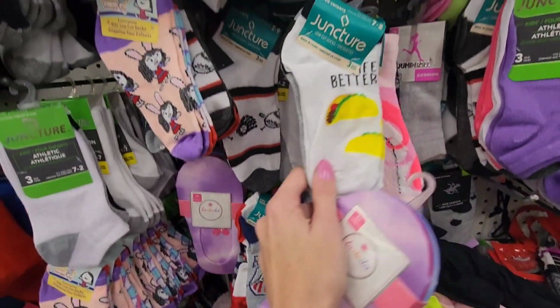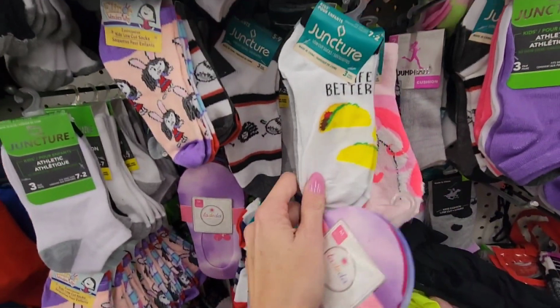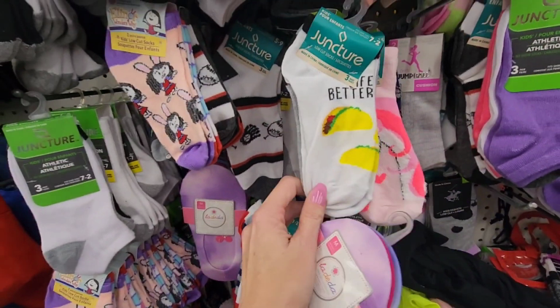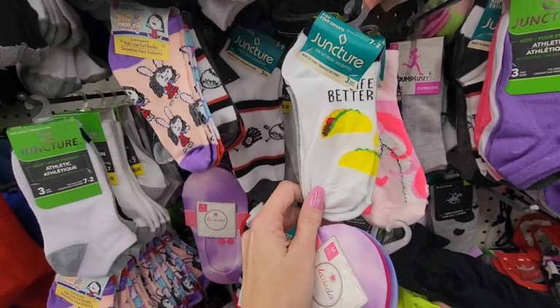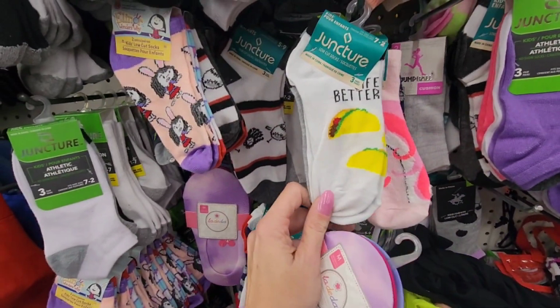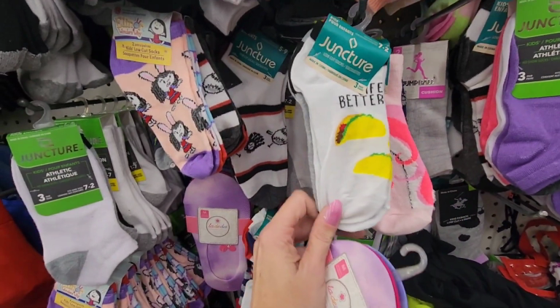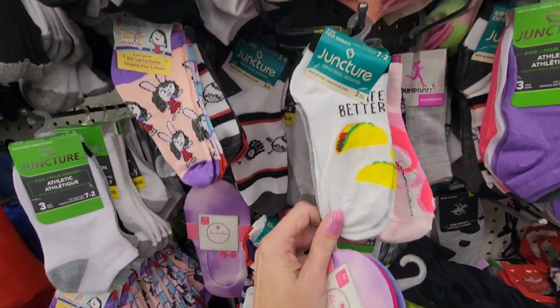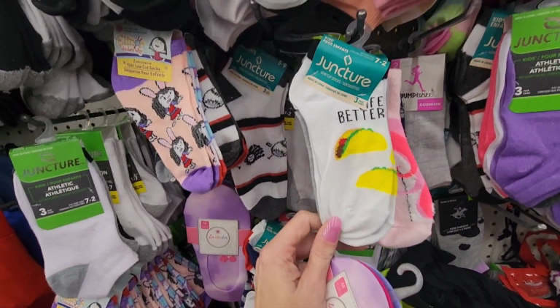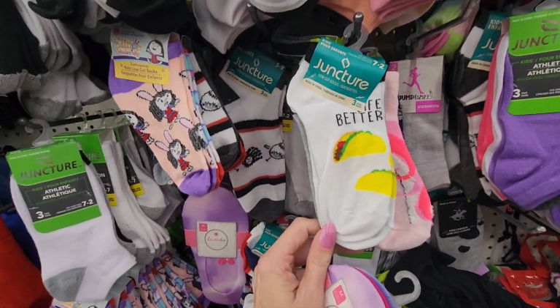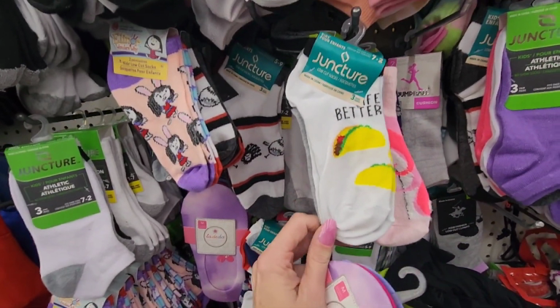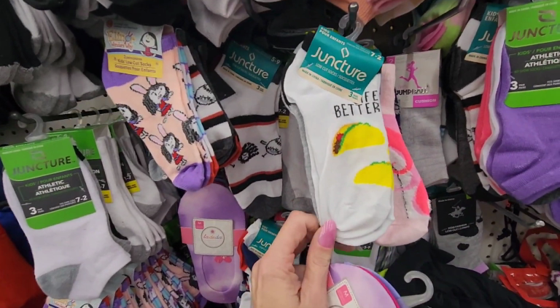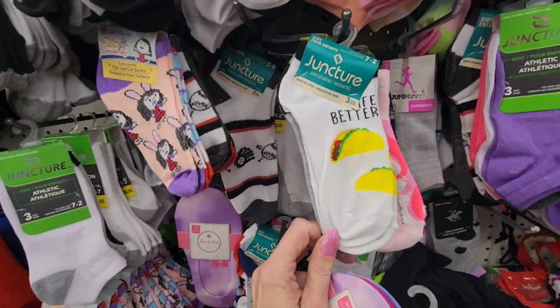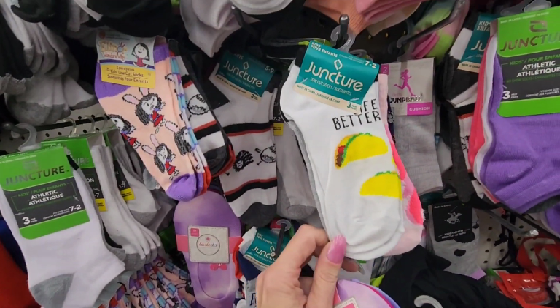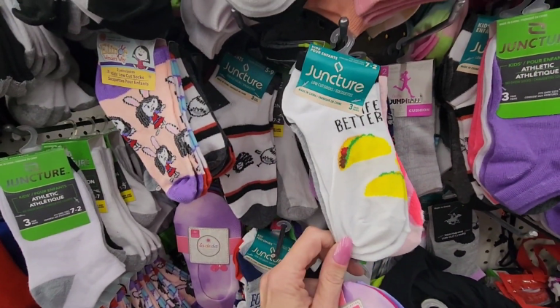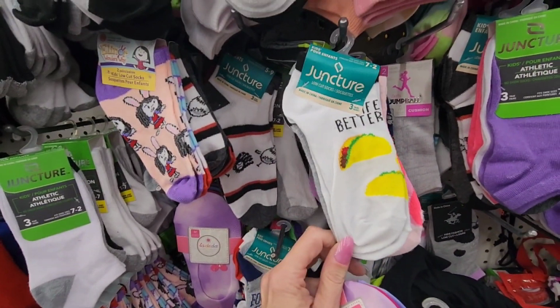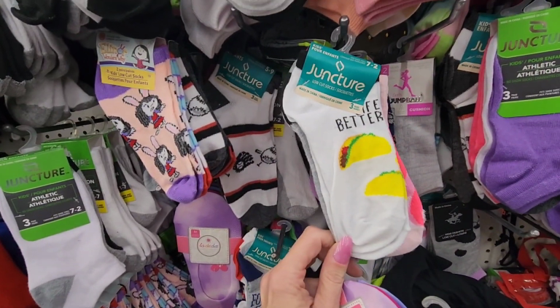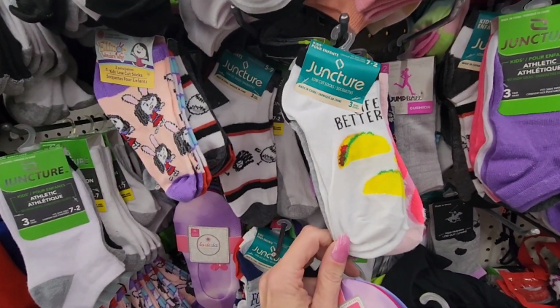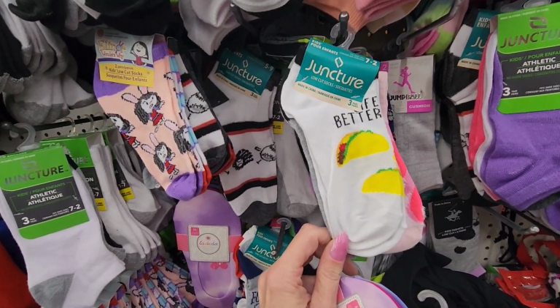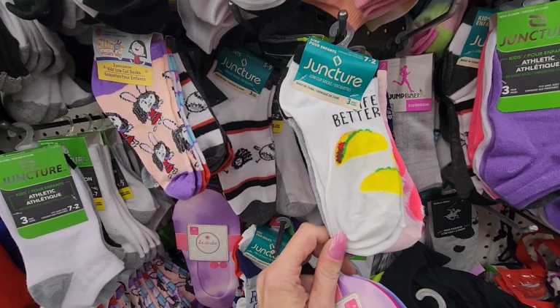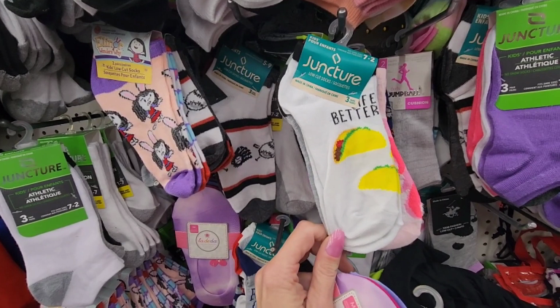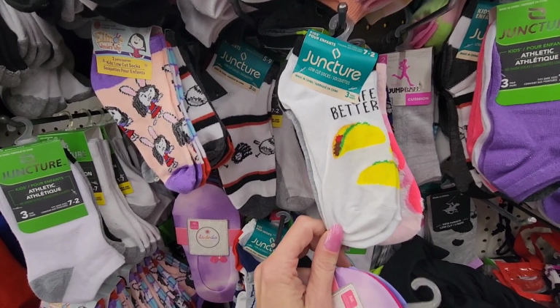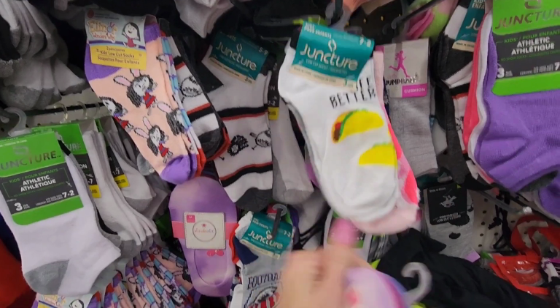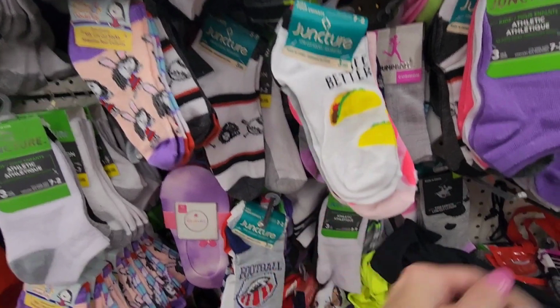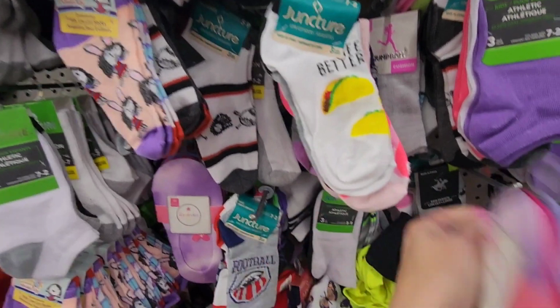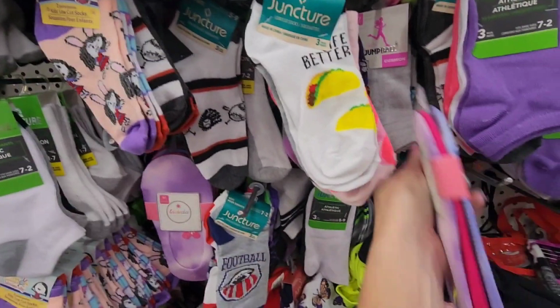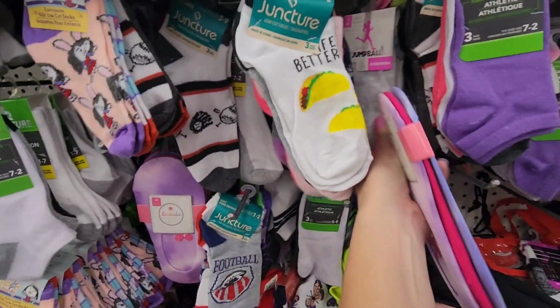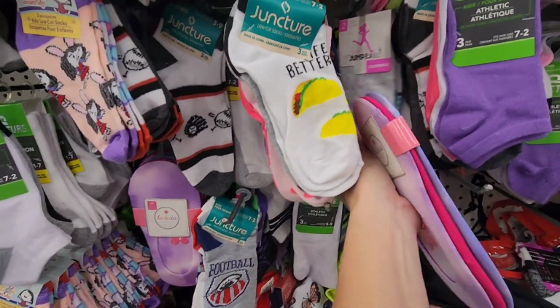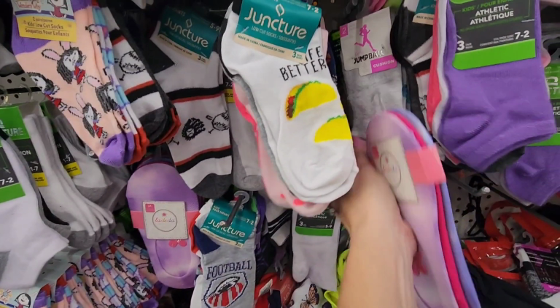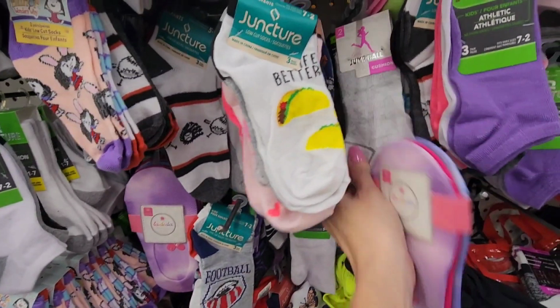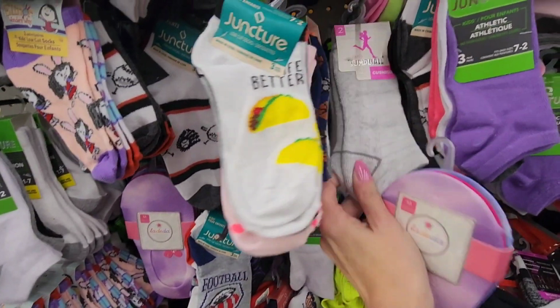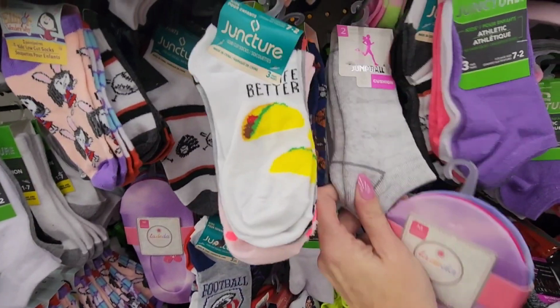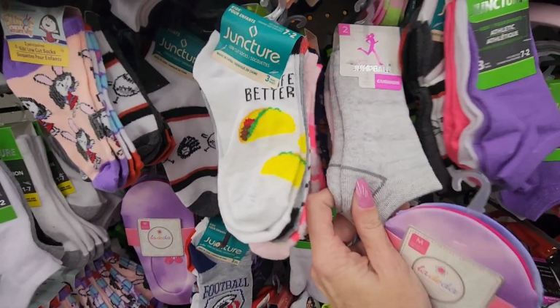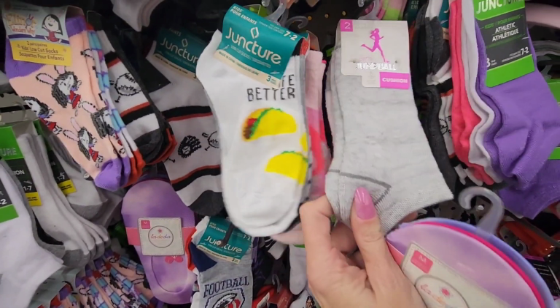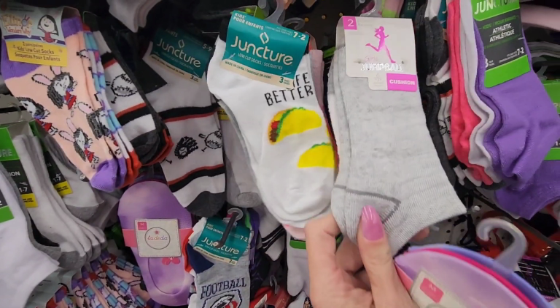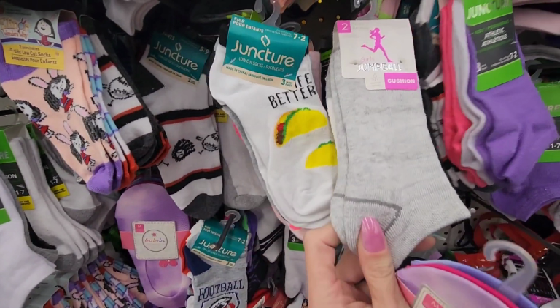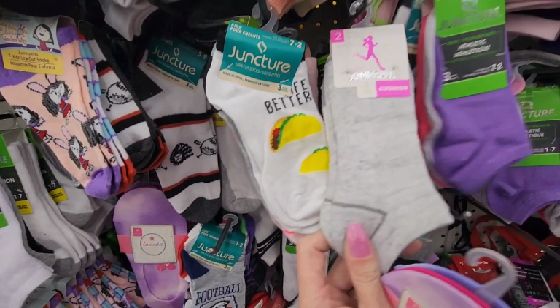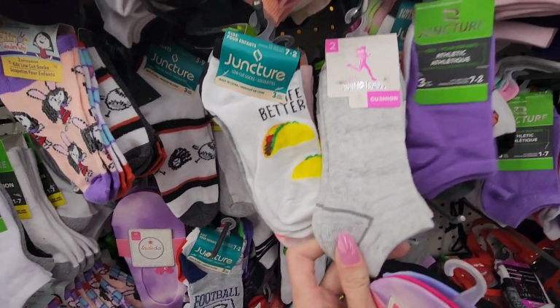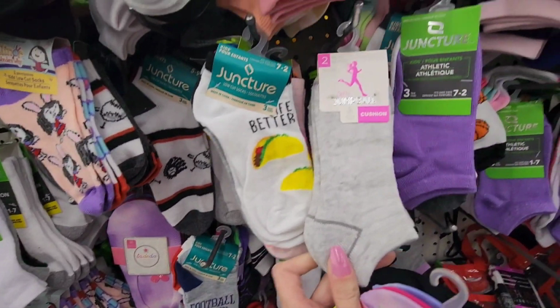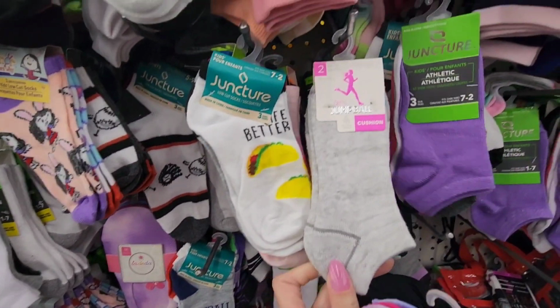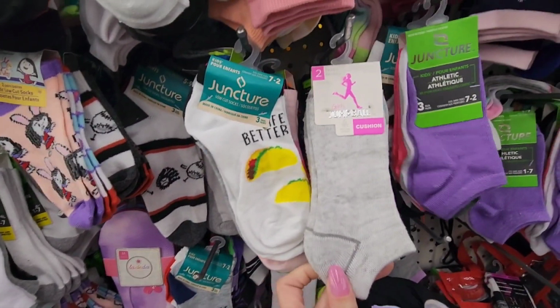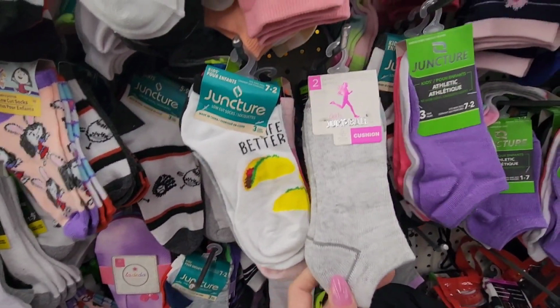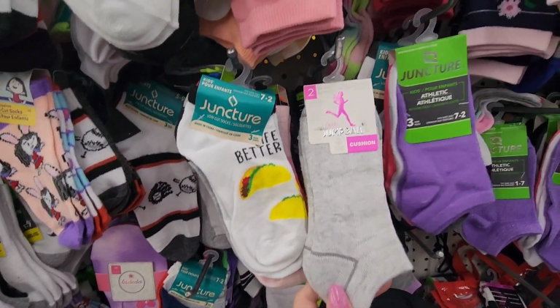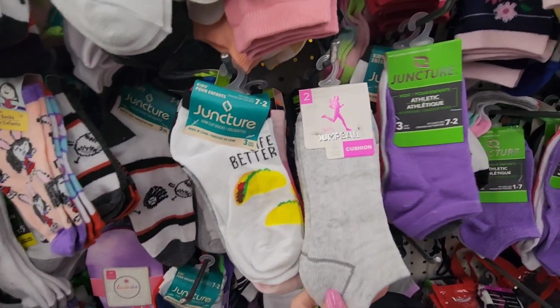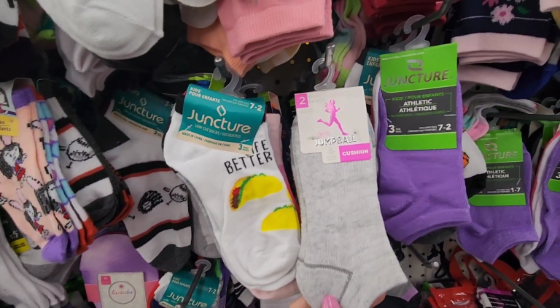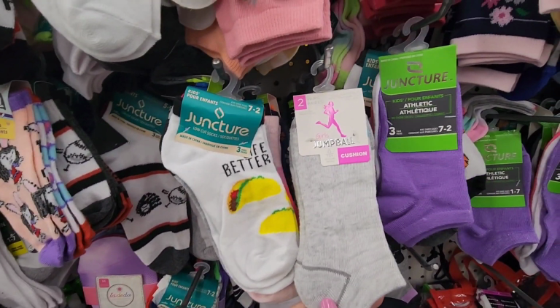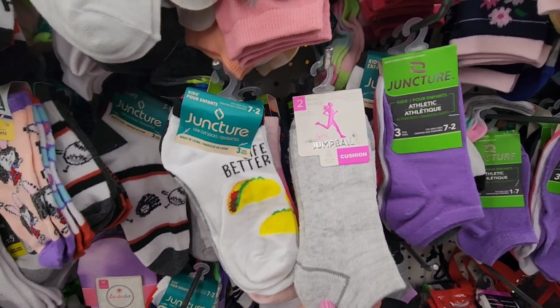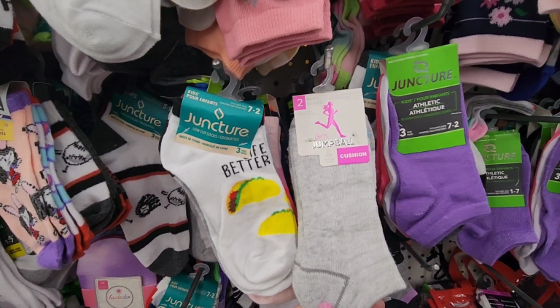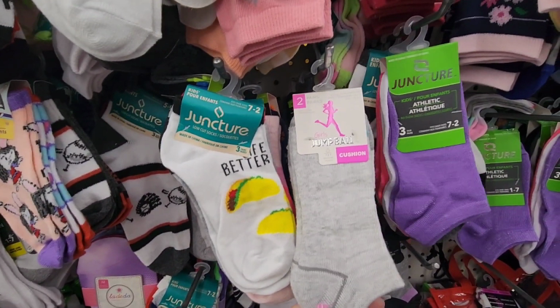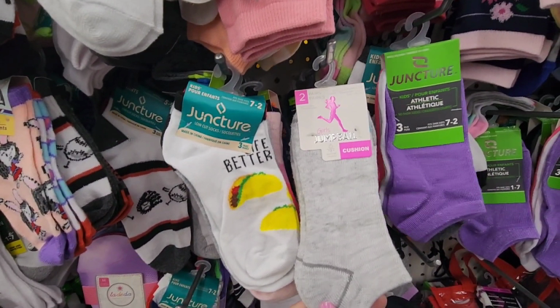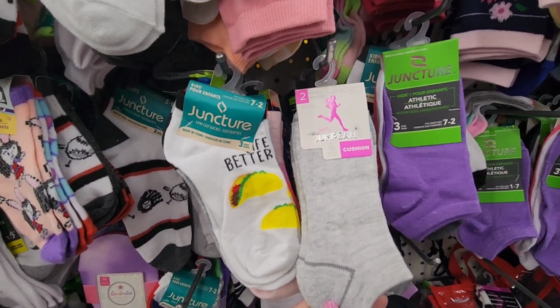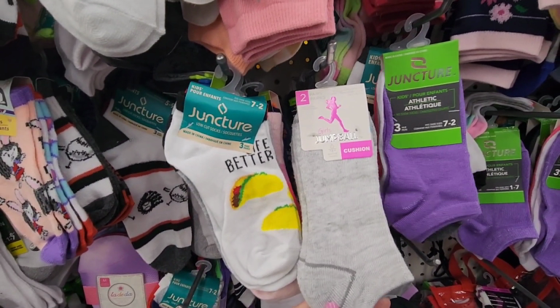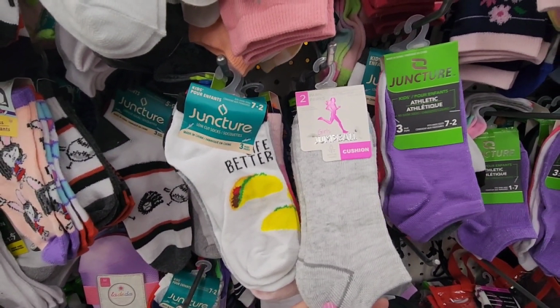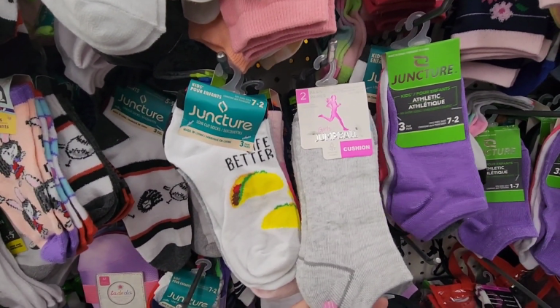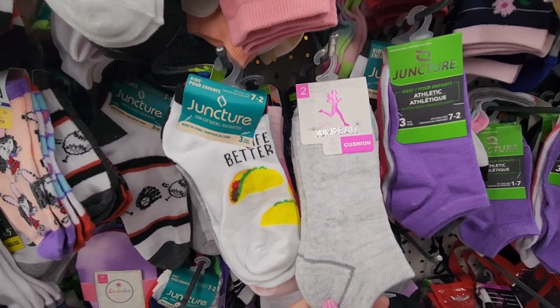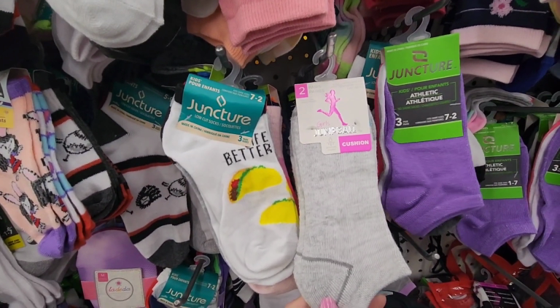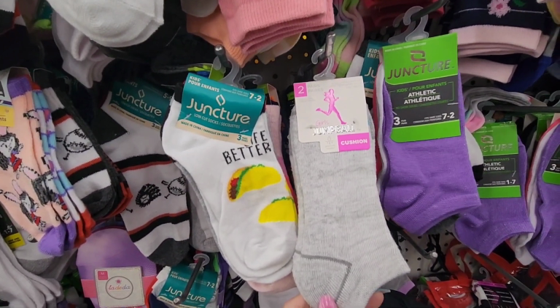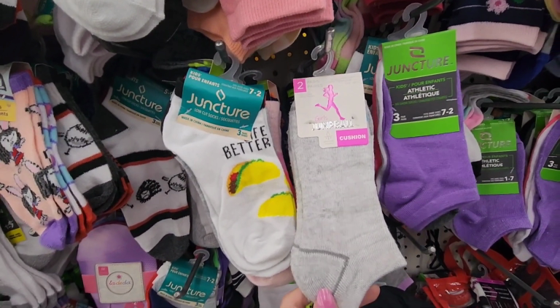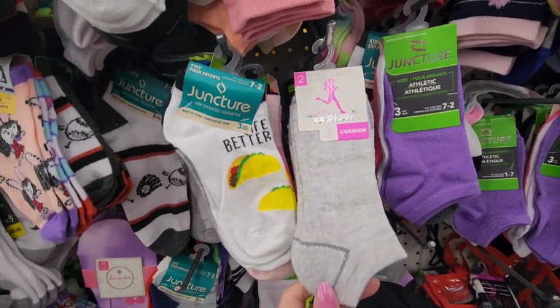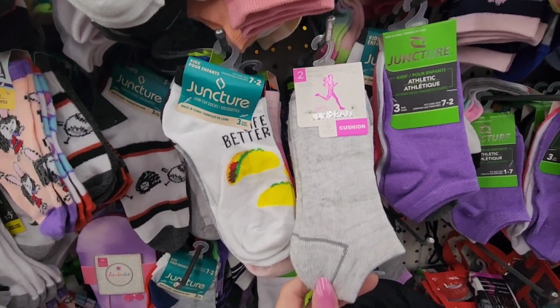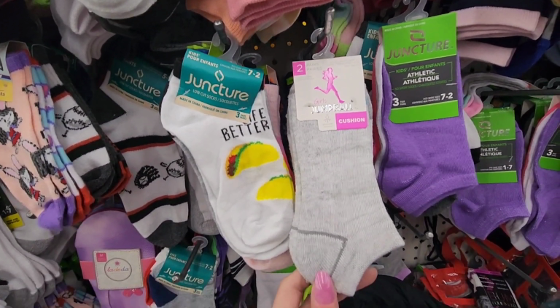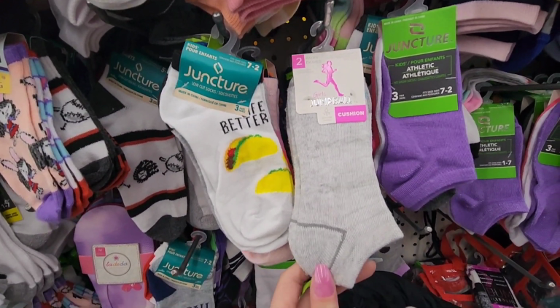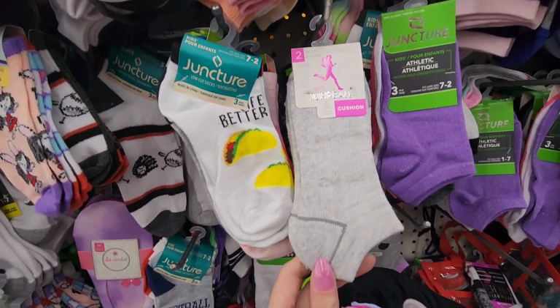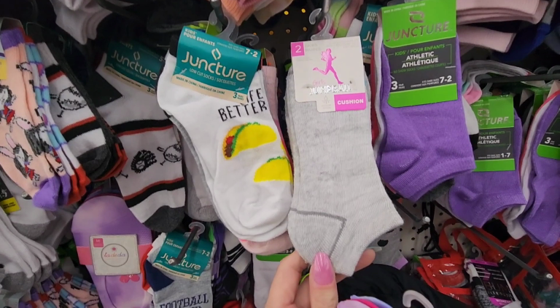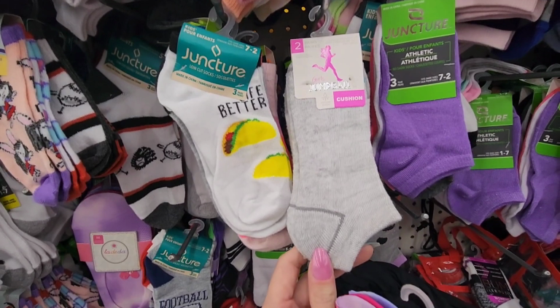Anyone want some tacos? Here are these by Girls Jump Ball — I don't even know who that is.